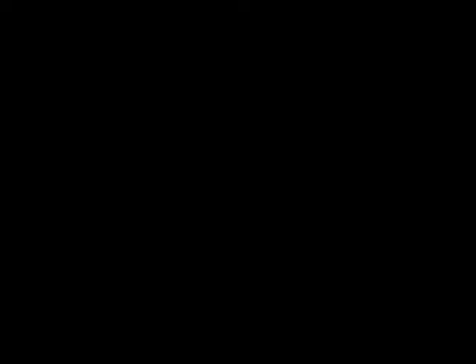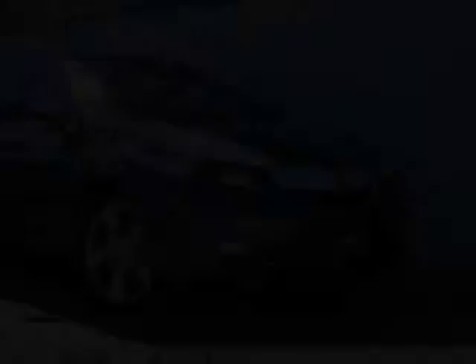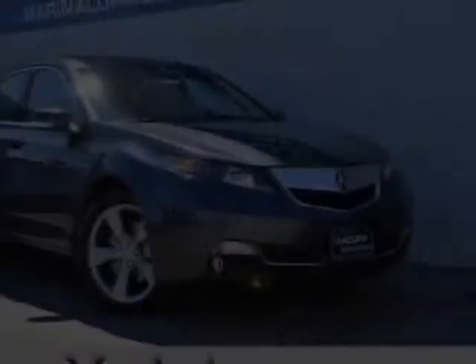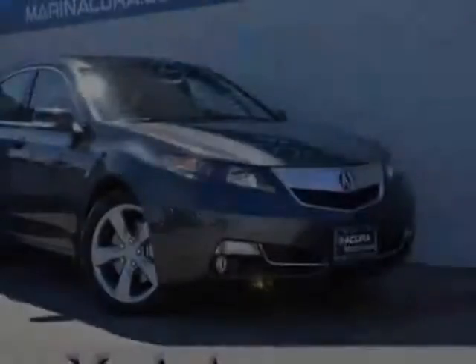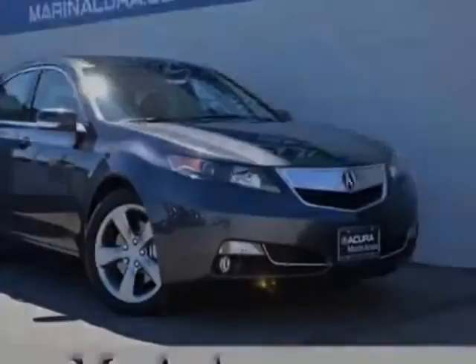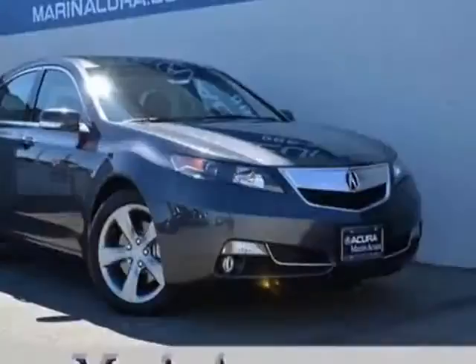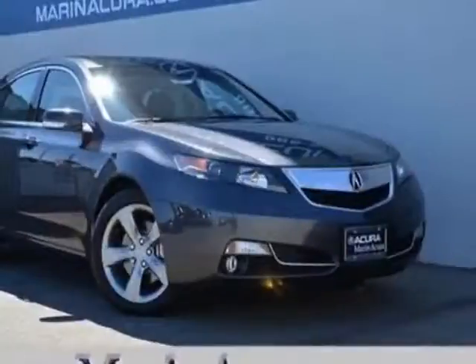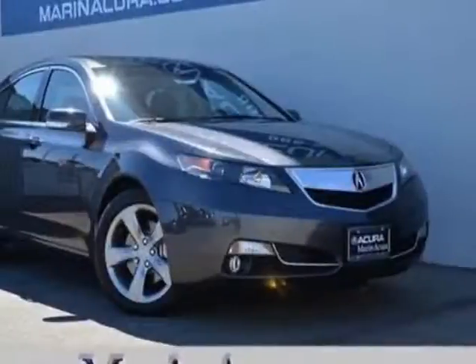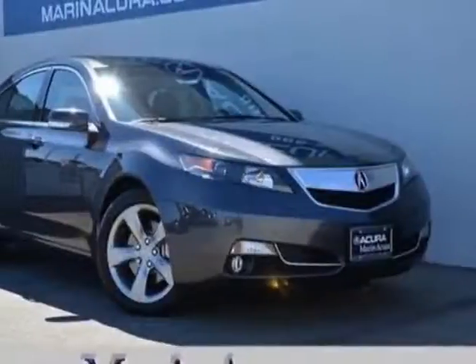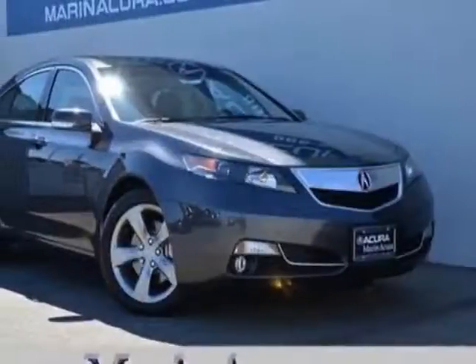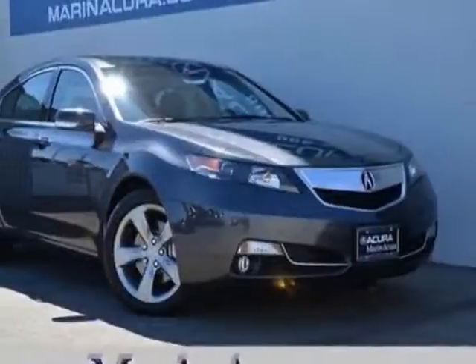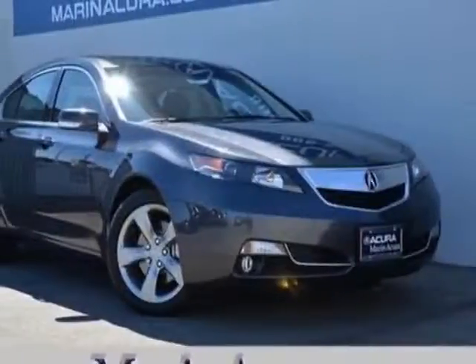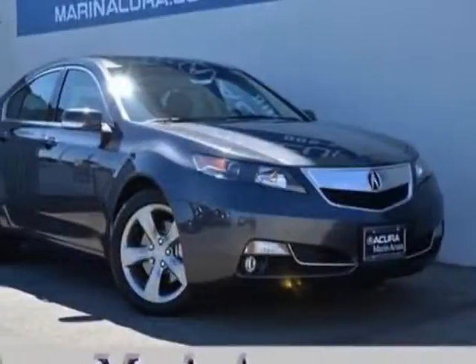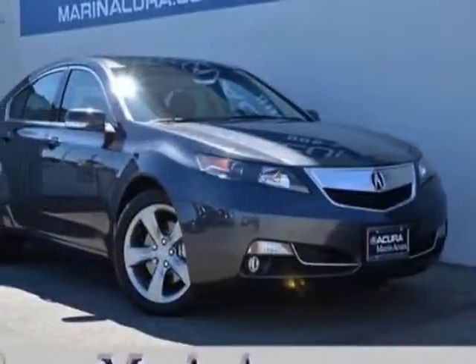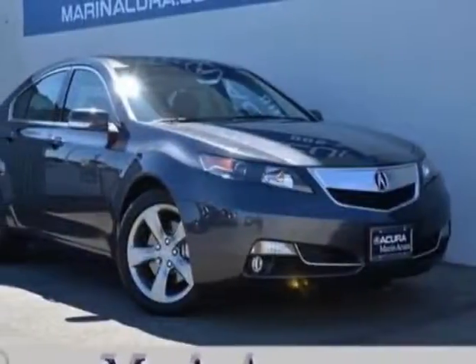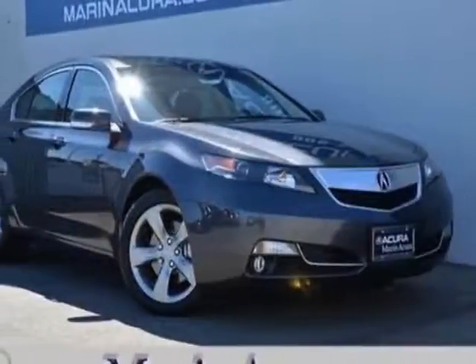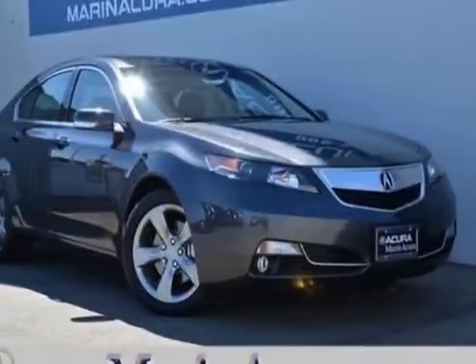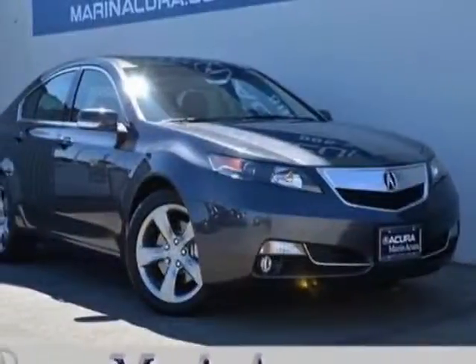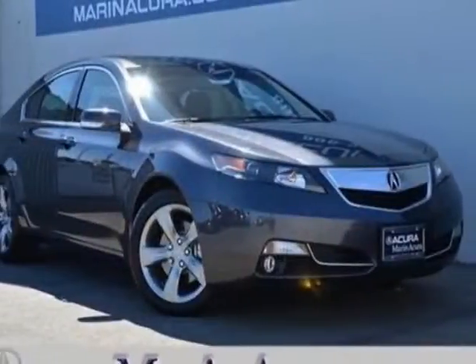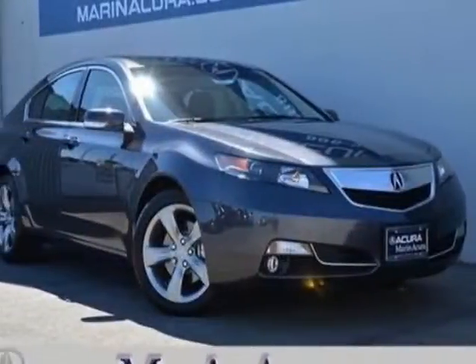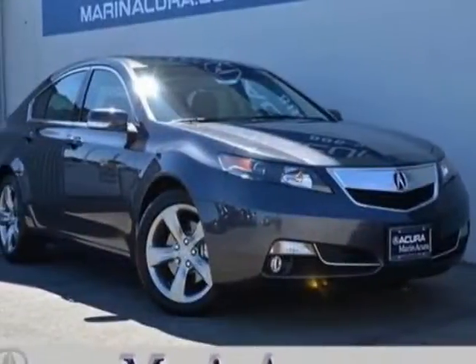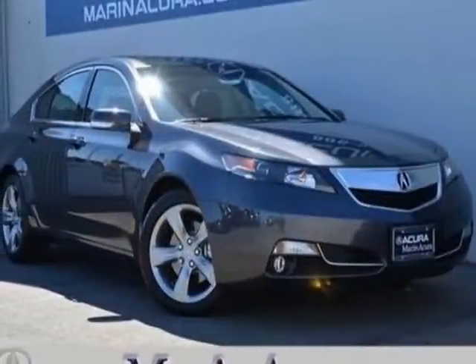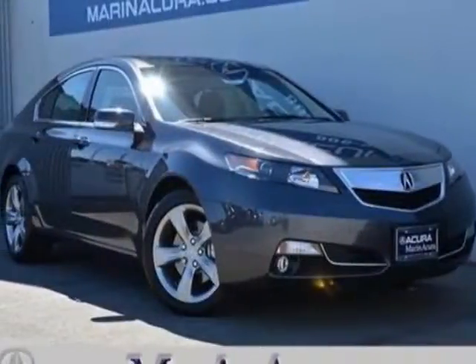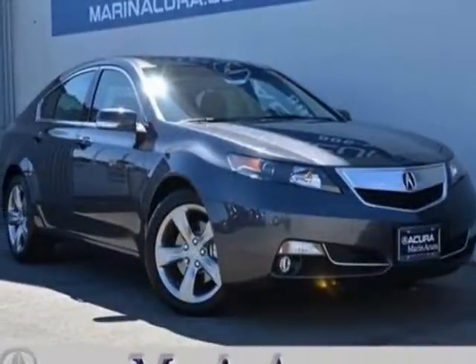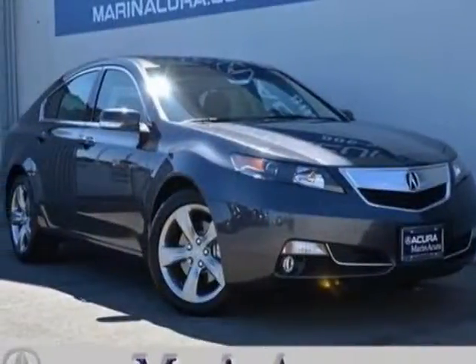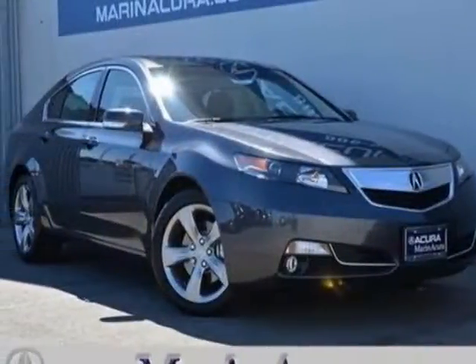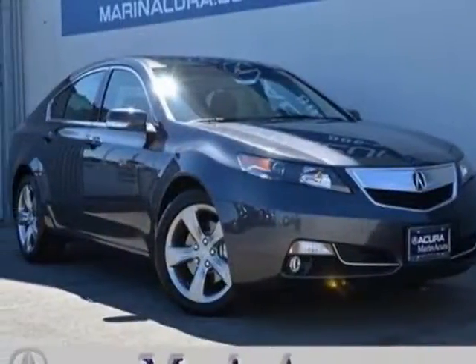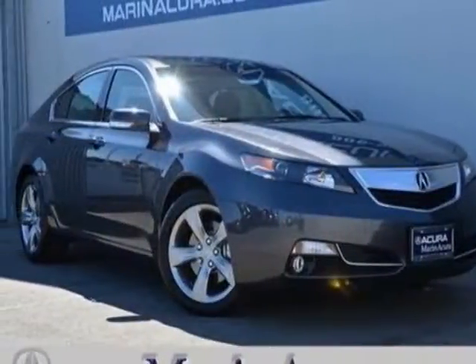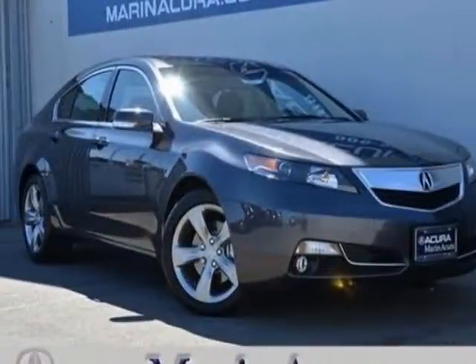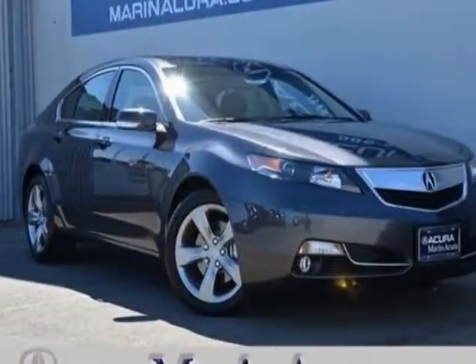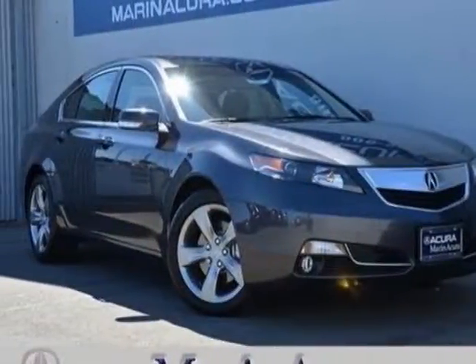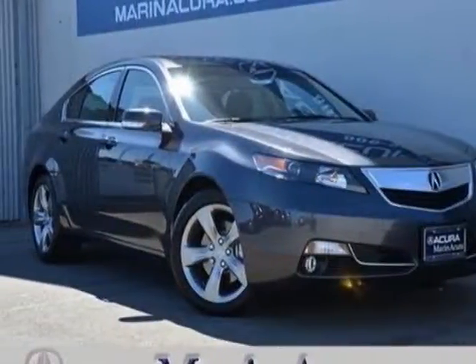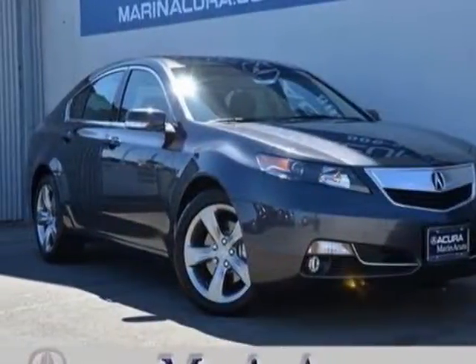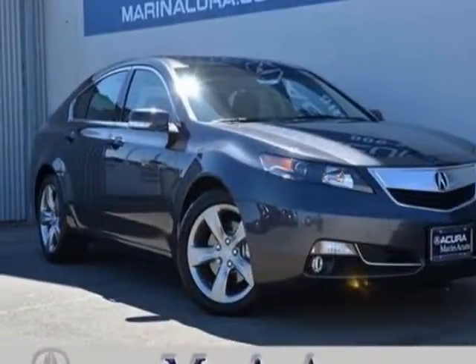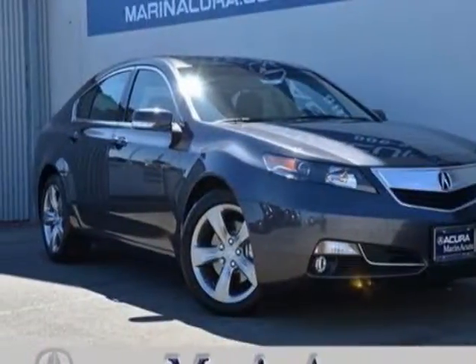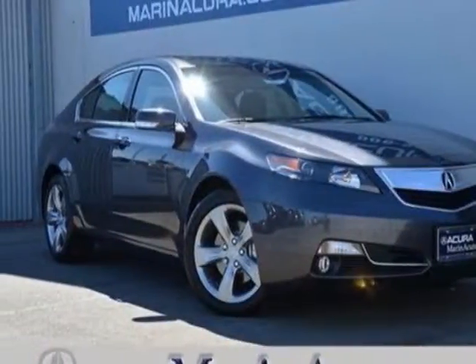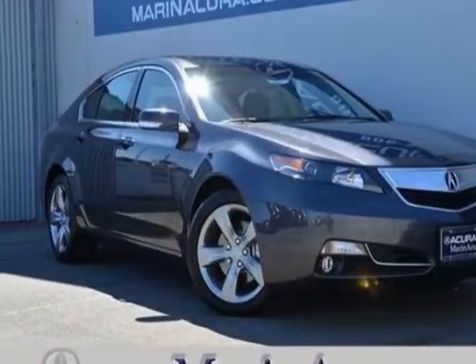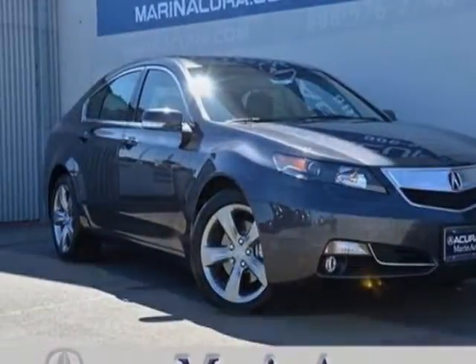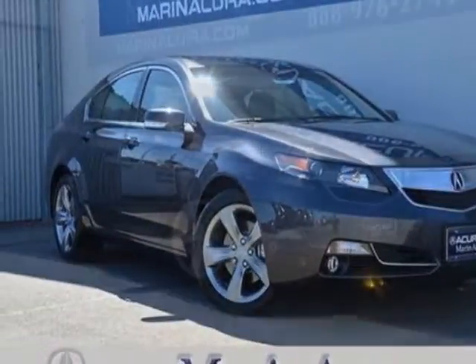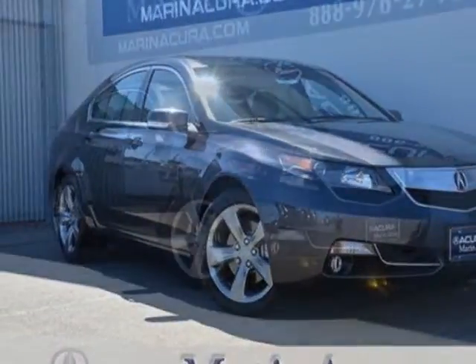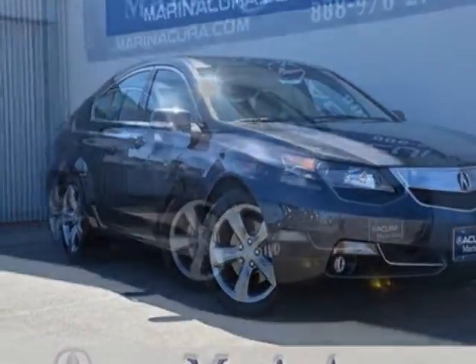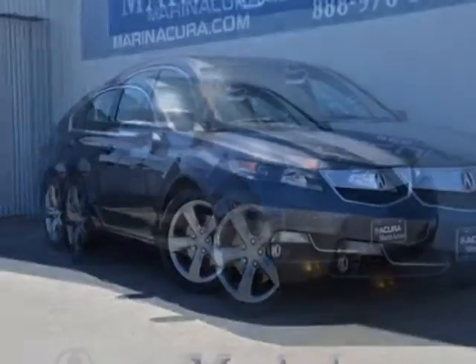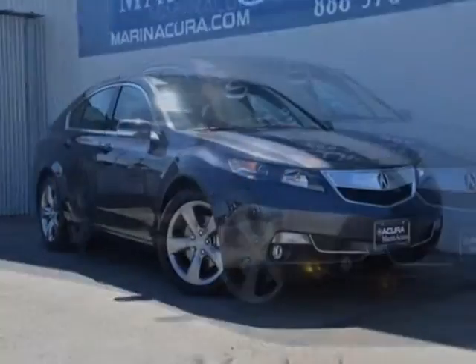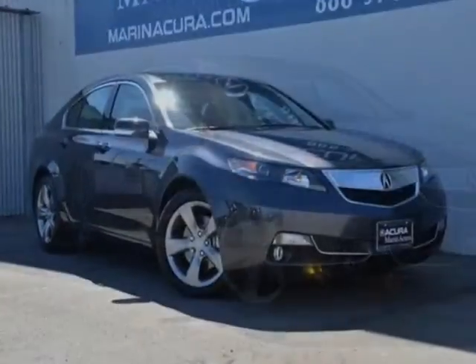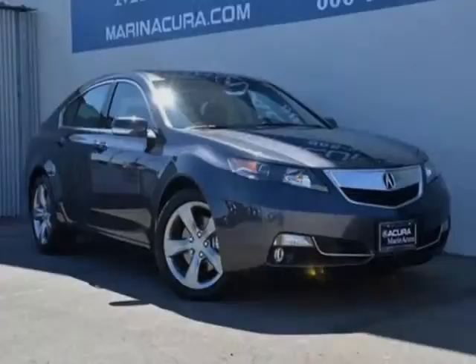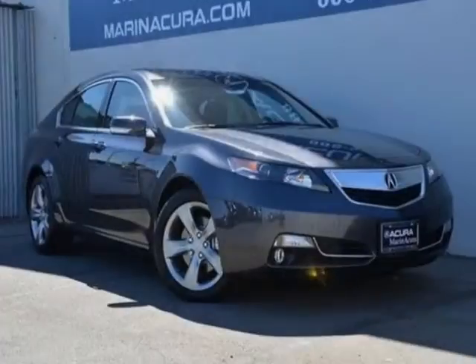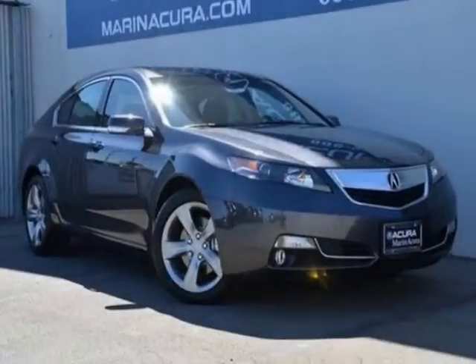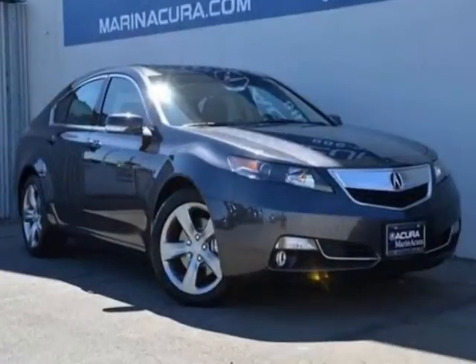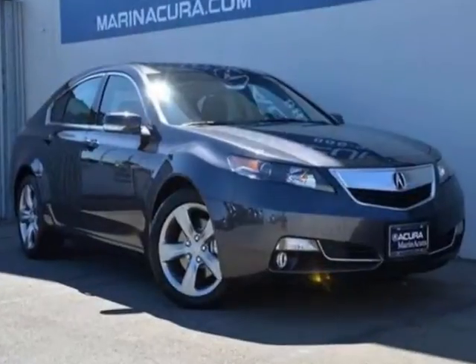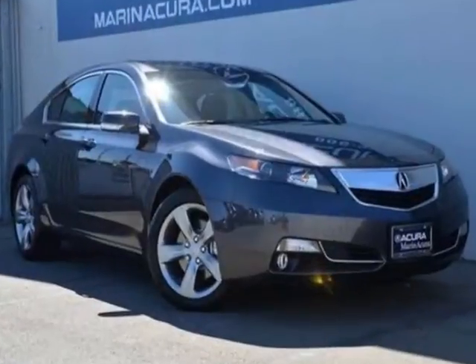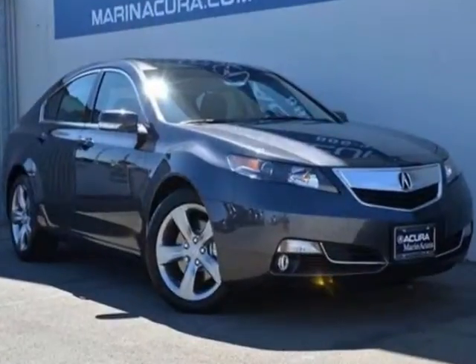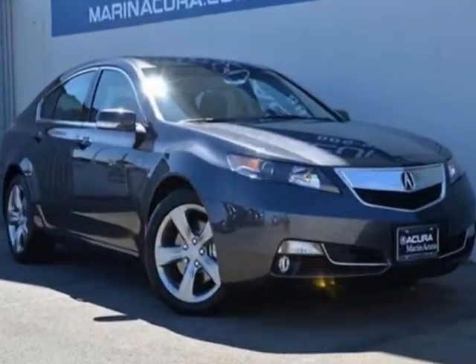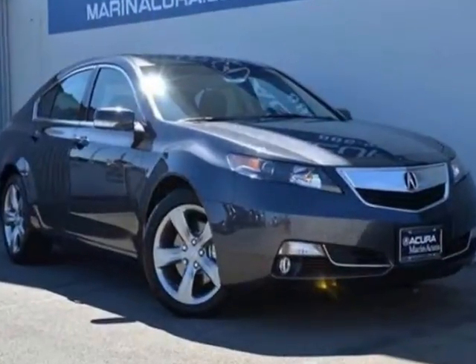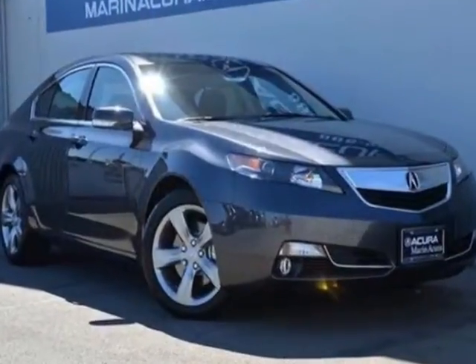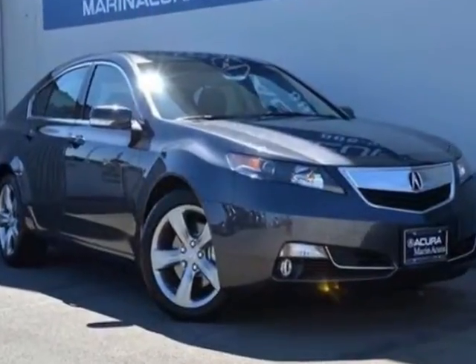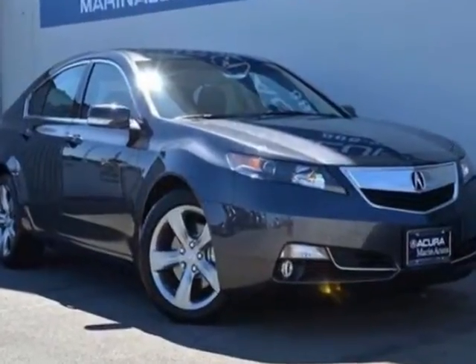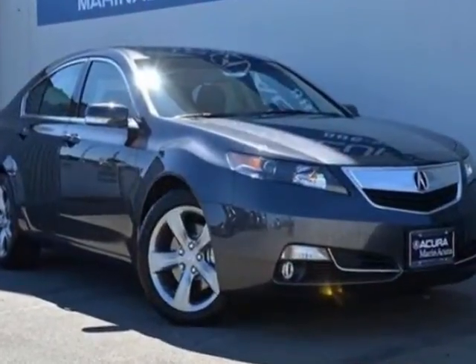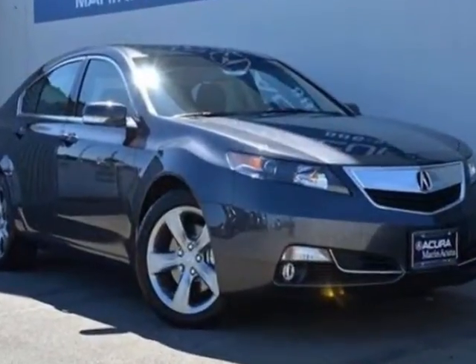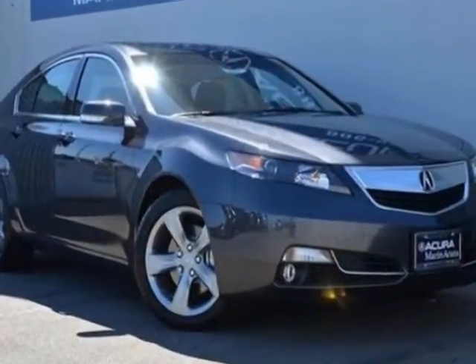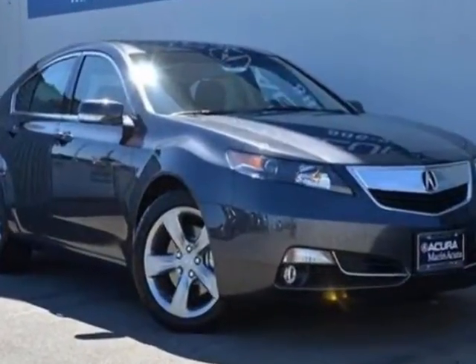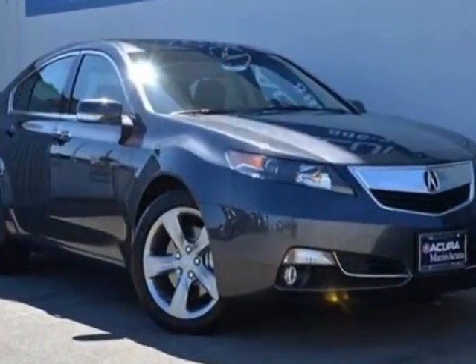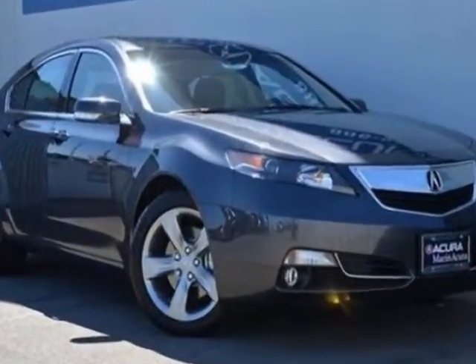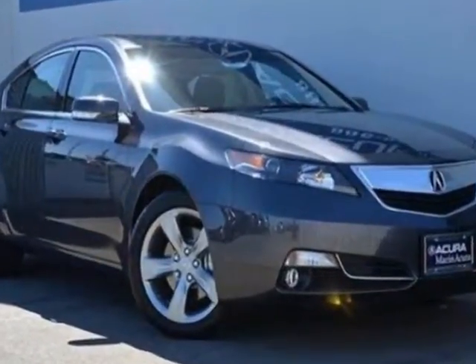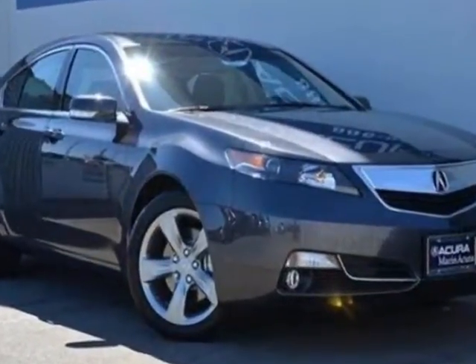Take a look at this new 2012 Acura TL. For your protection, this vehicle has a full factory warranty.